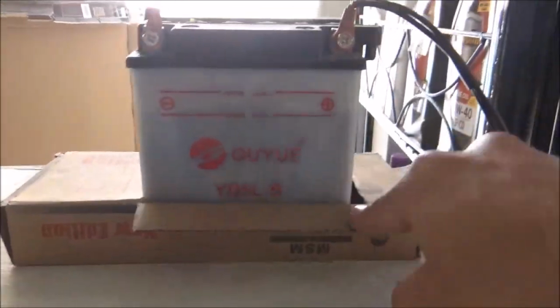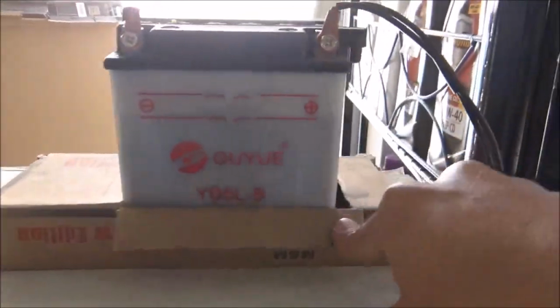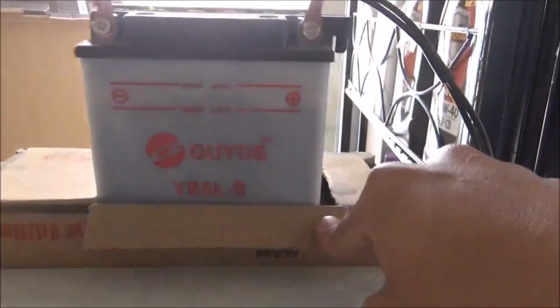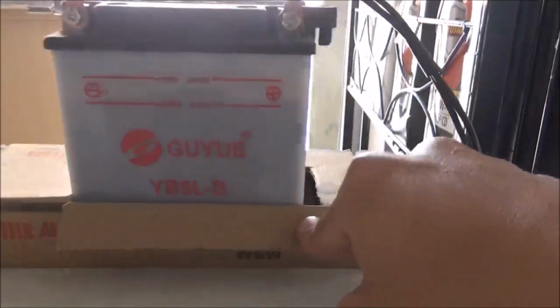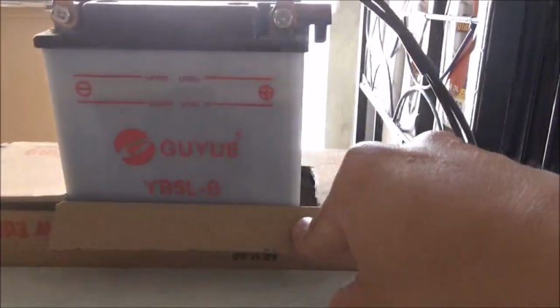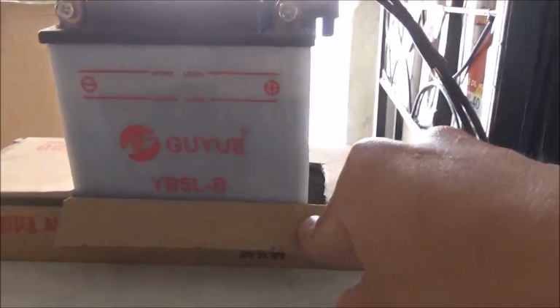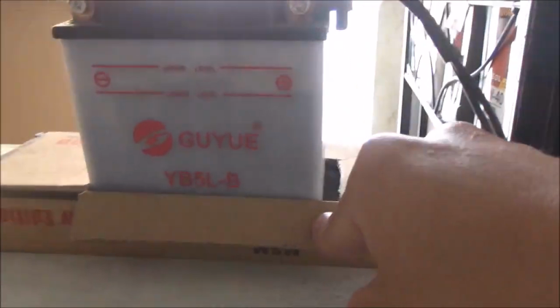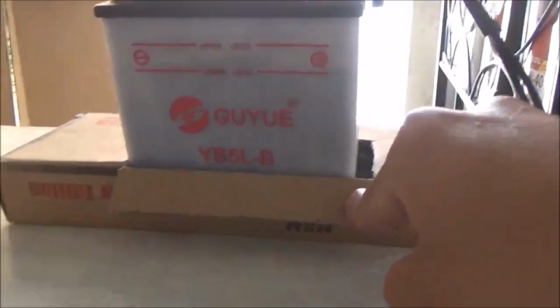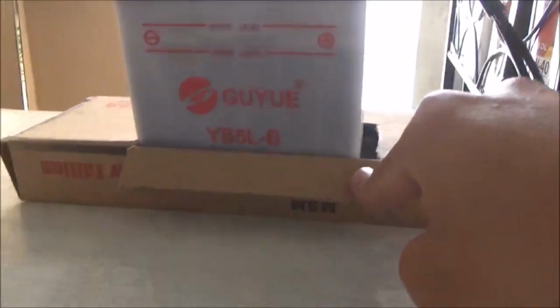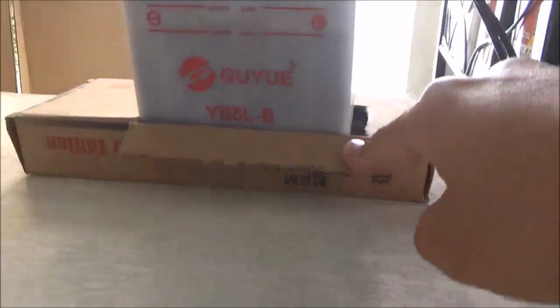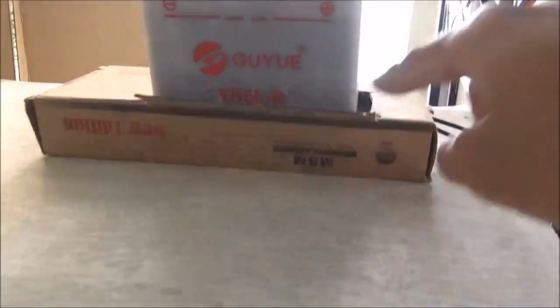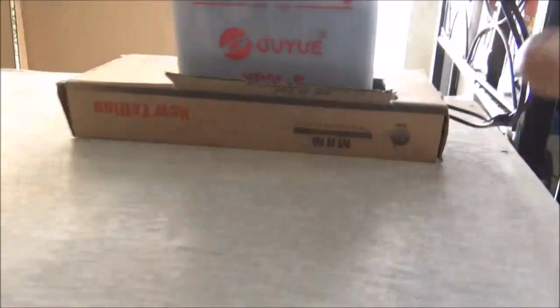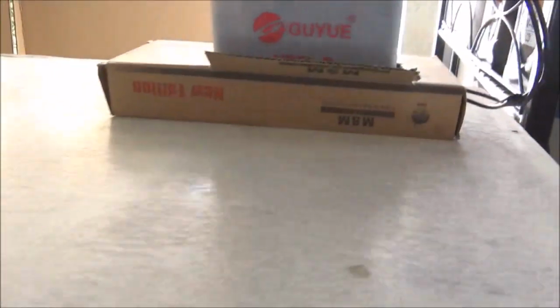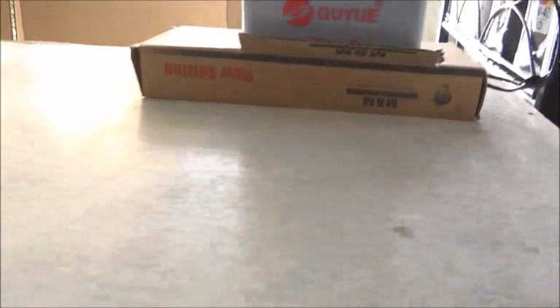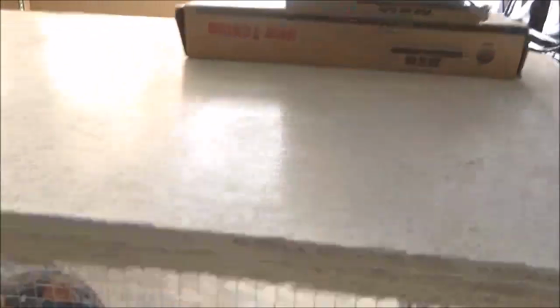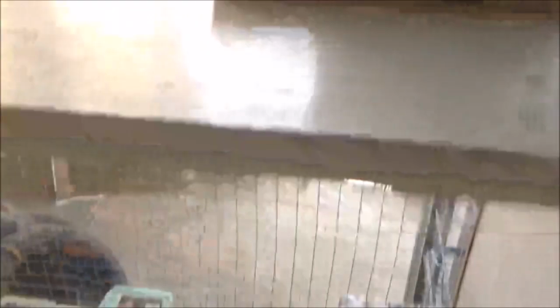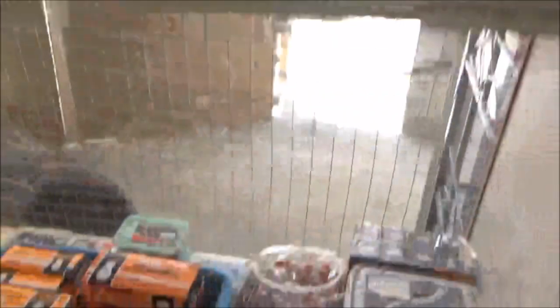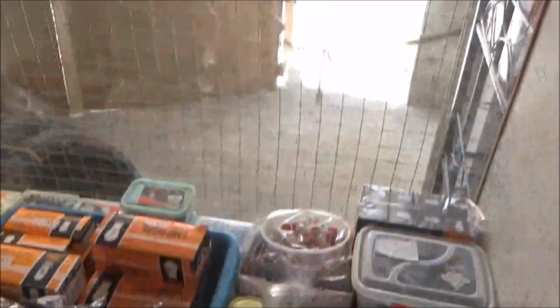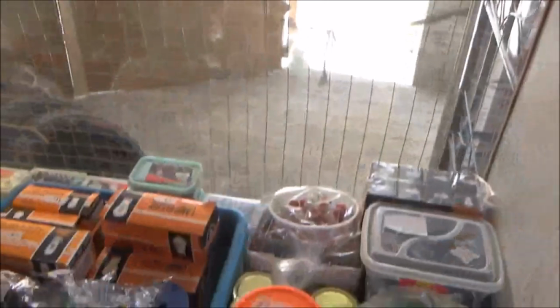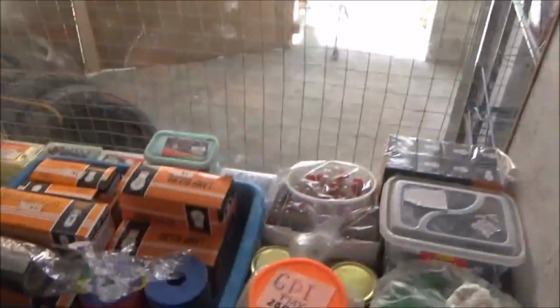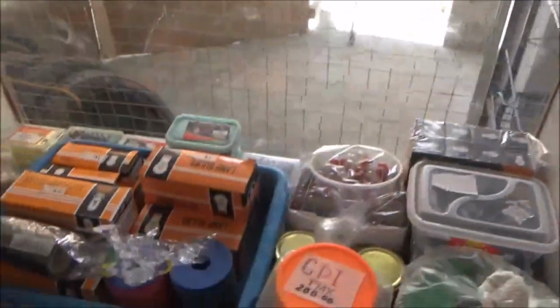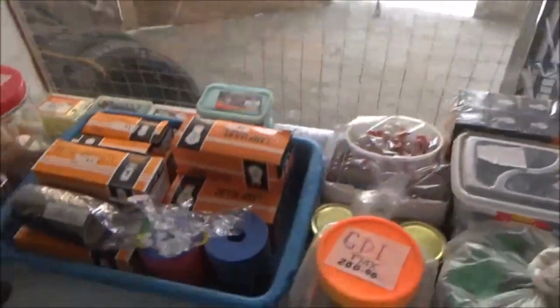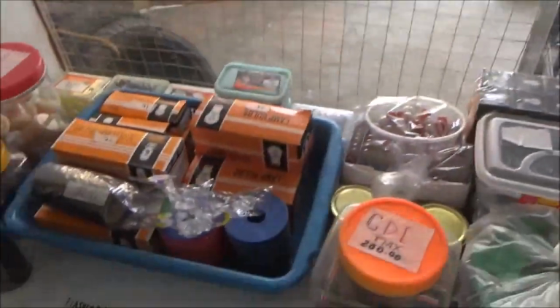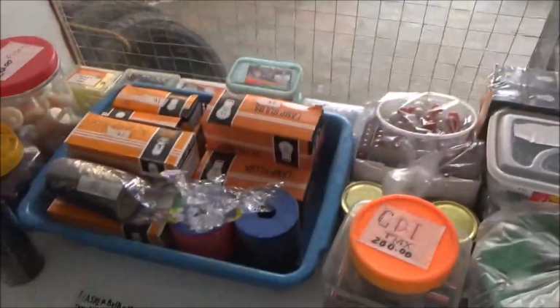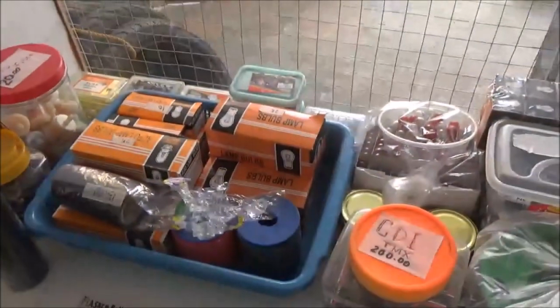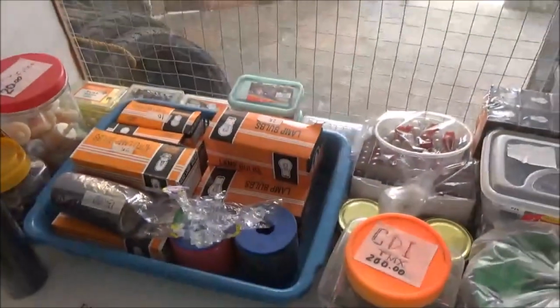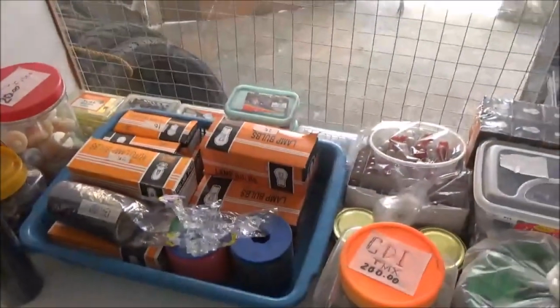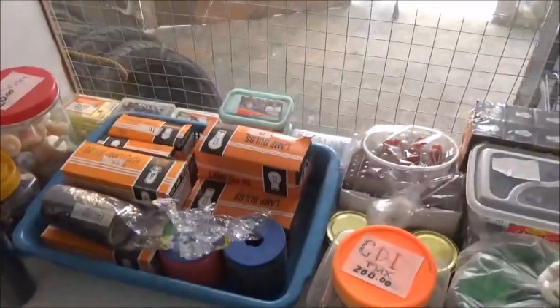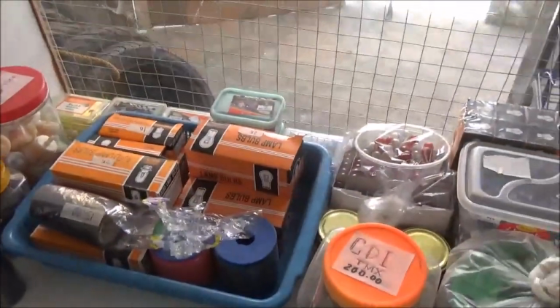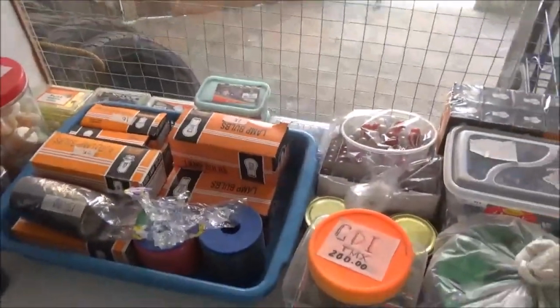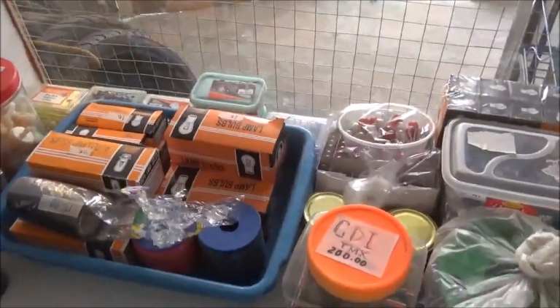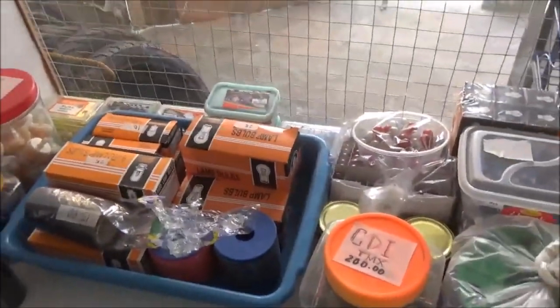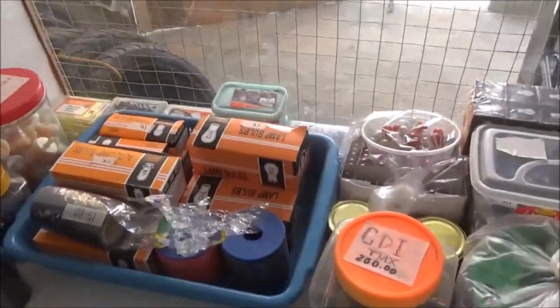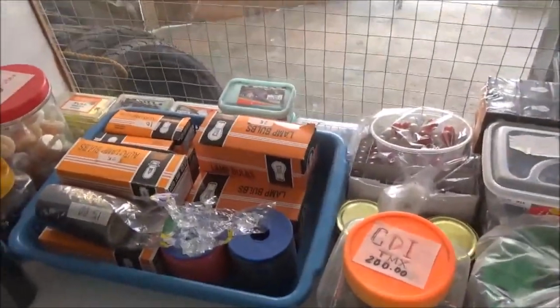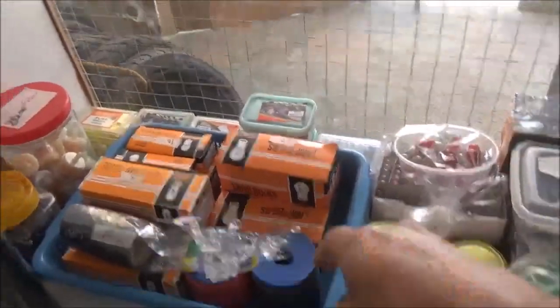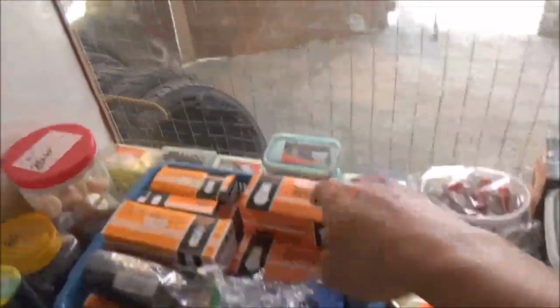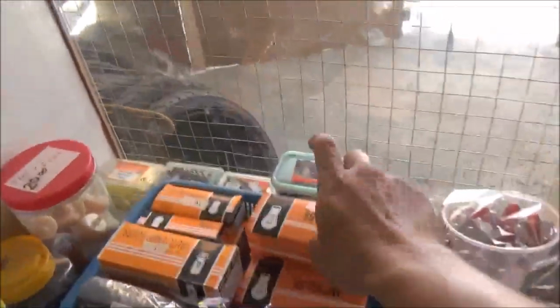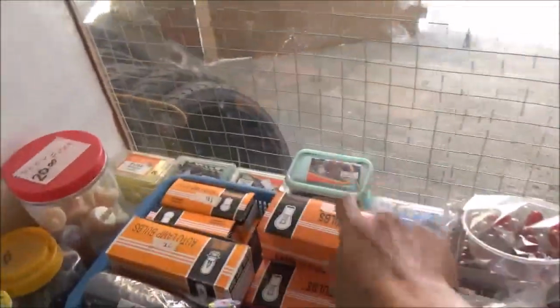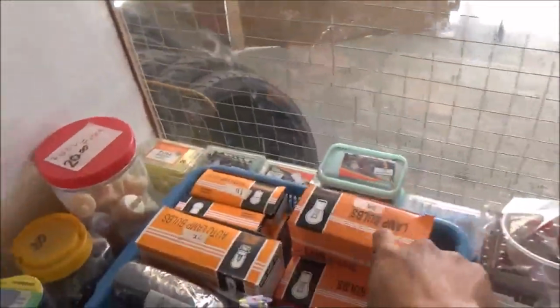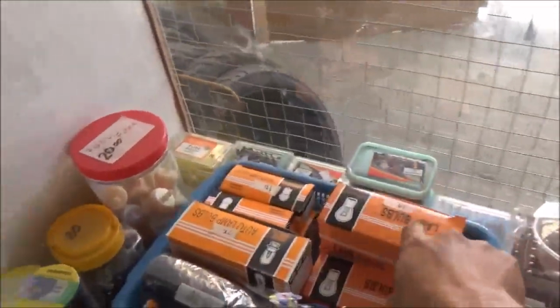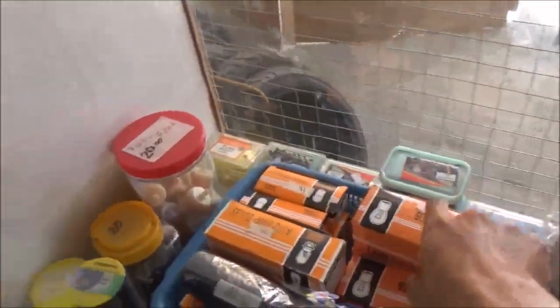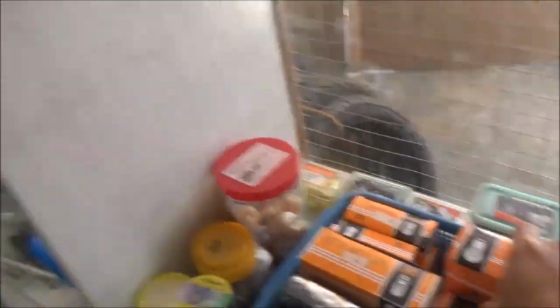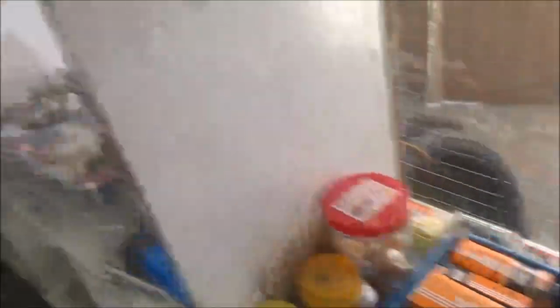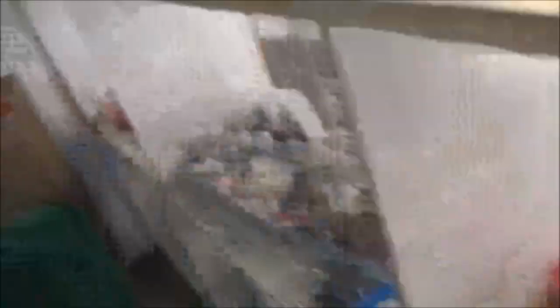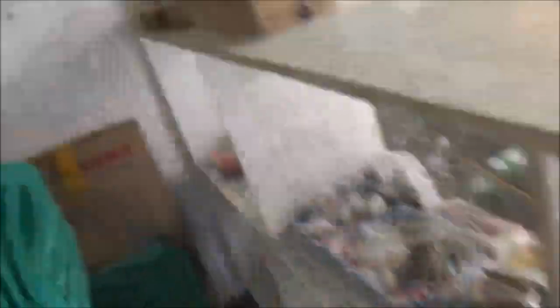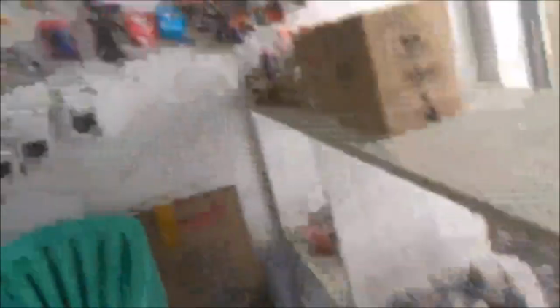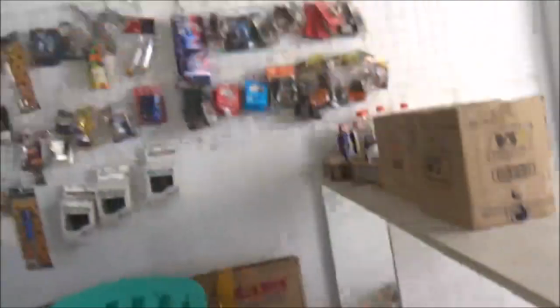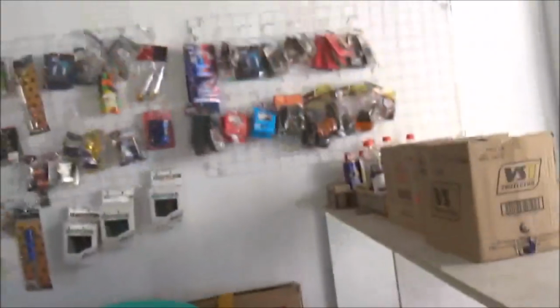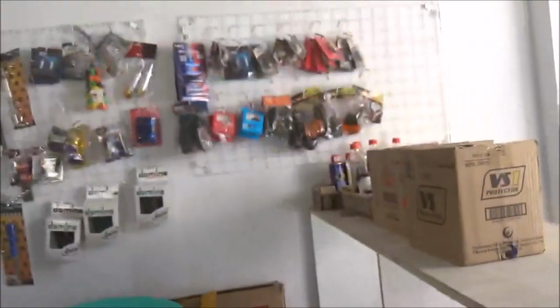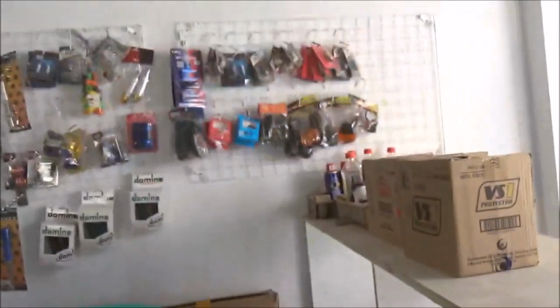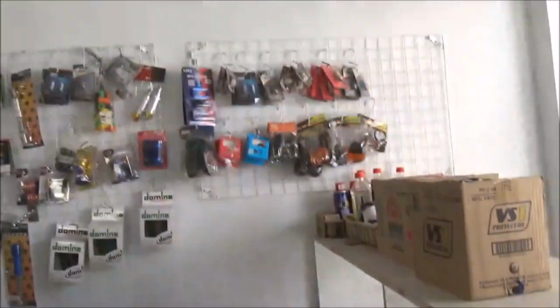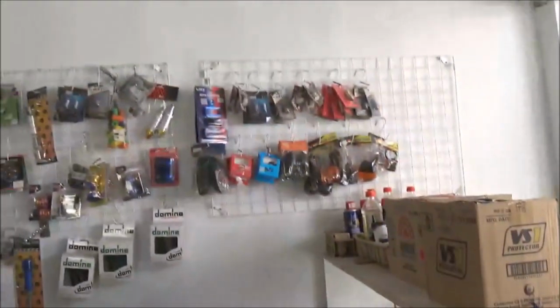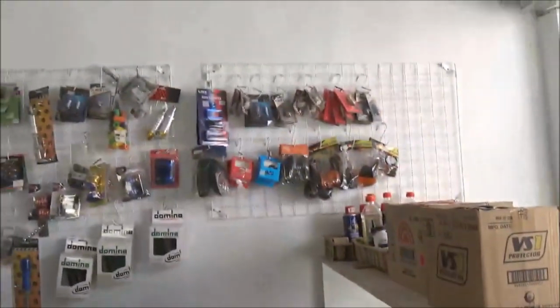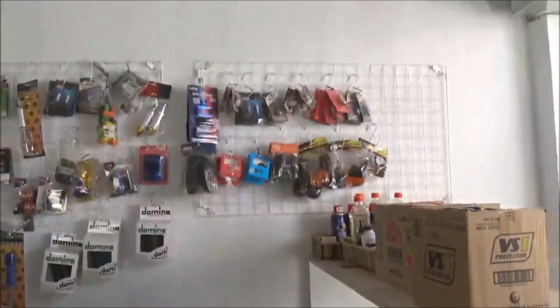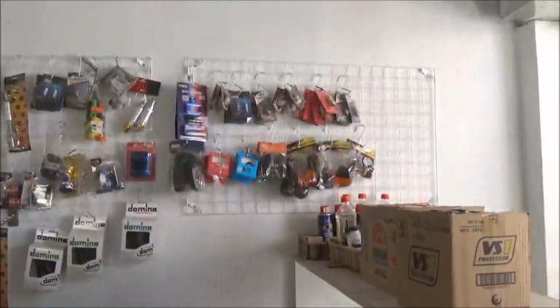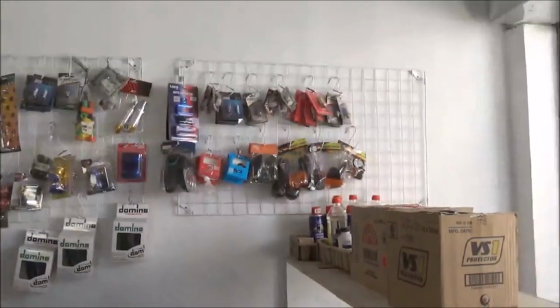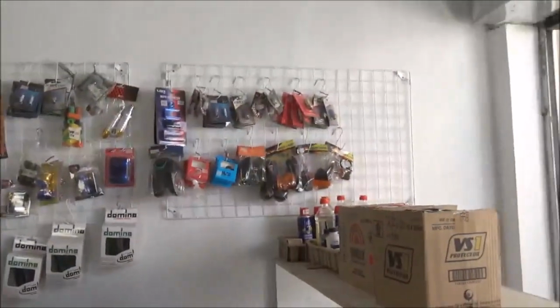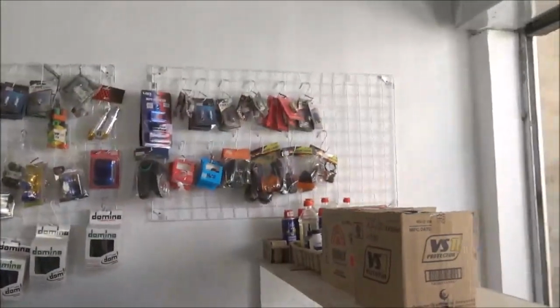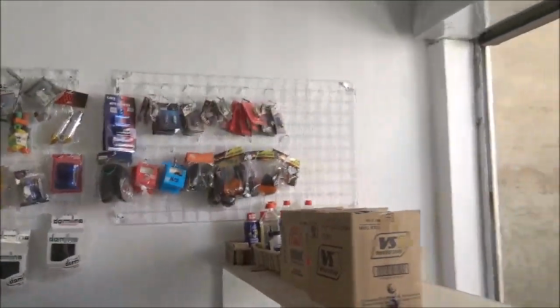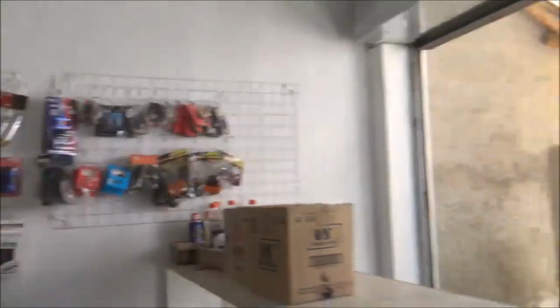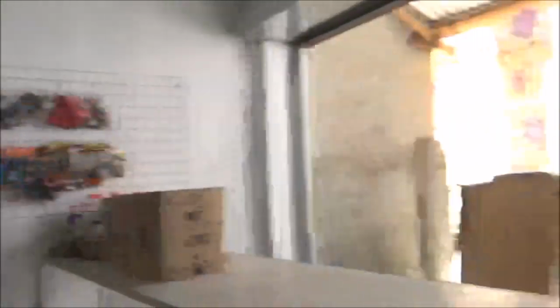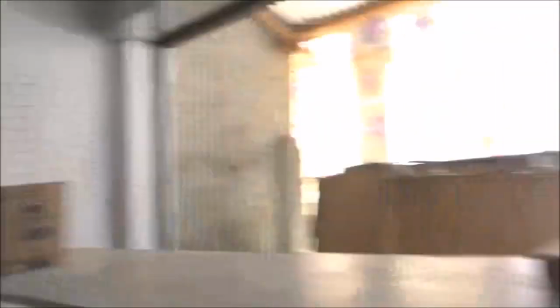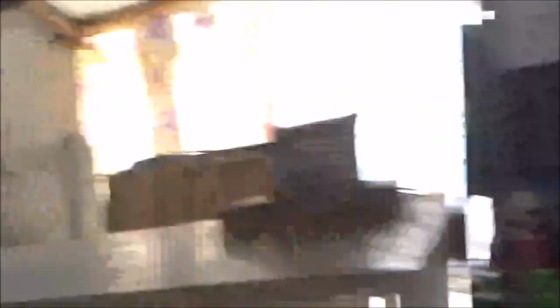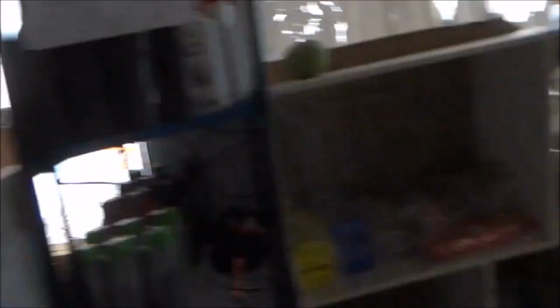Ito, titestingan namin ng benta namin — mga ilaw, flasher, tail light, ganon.